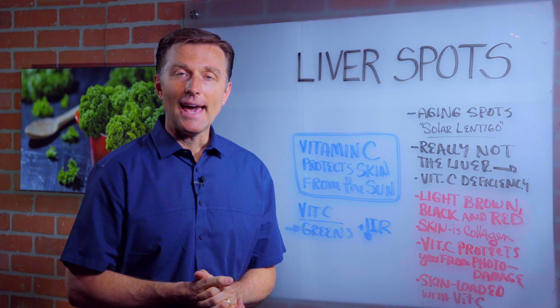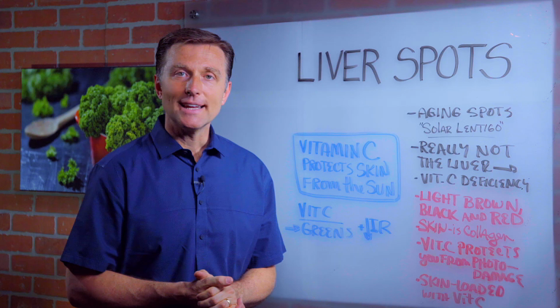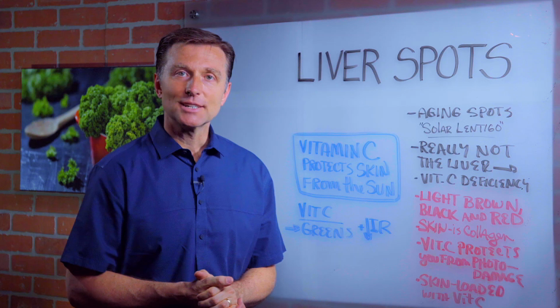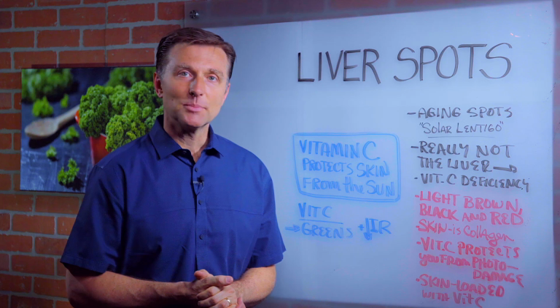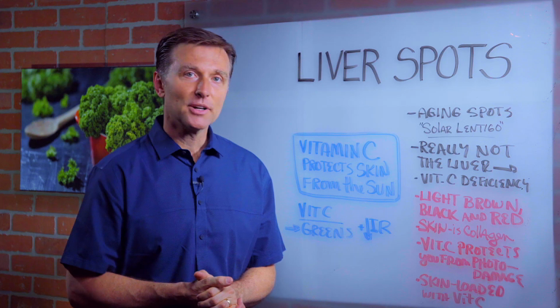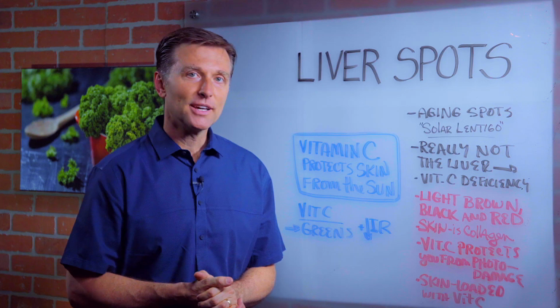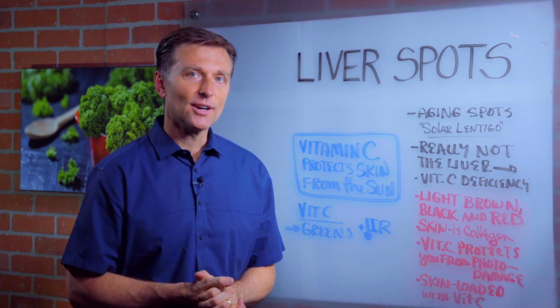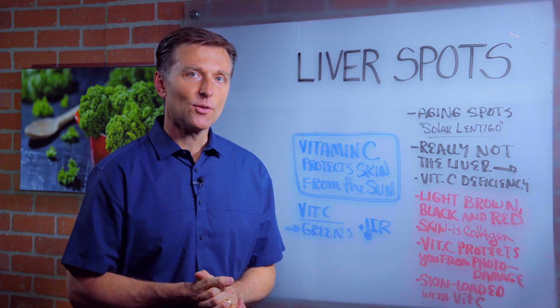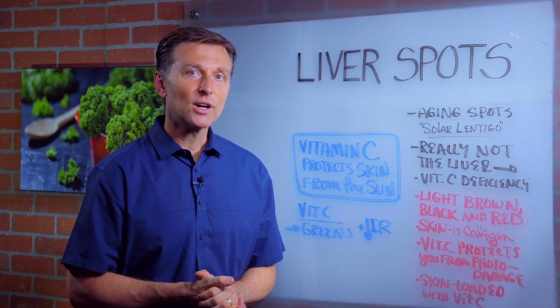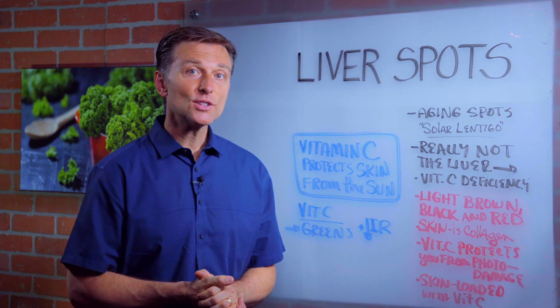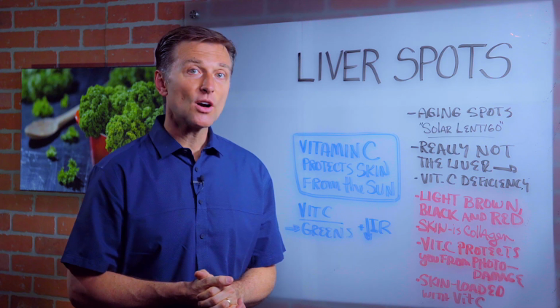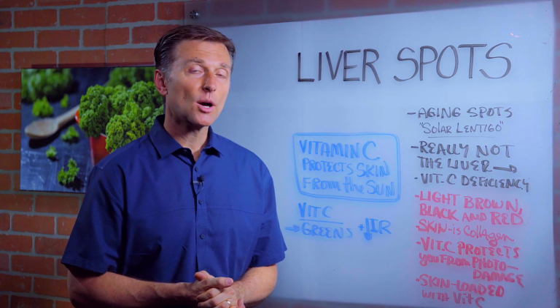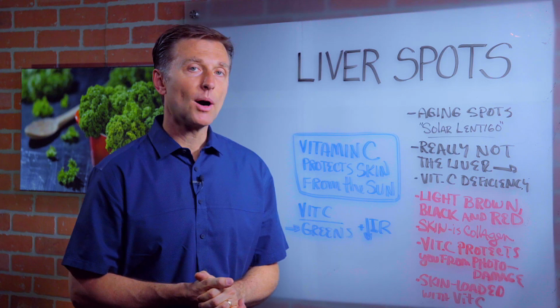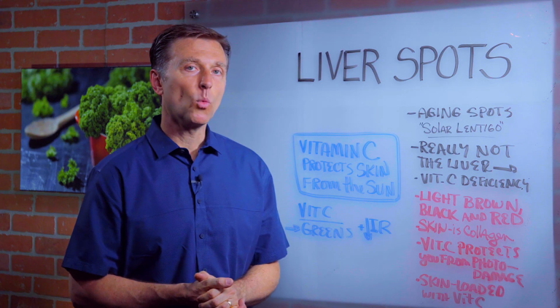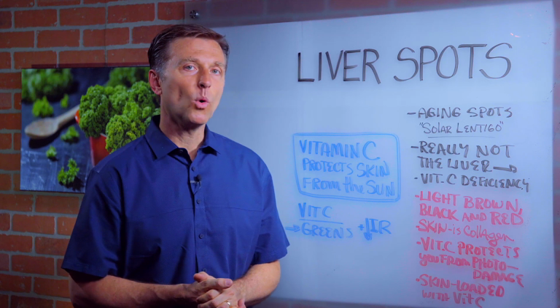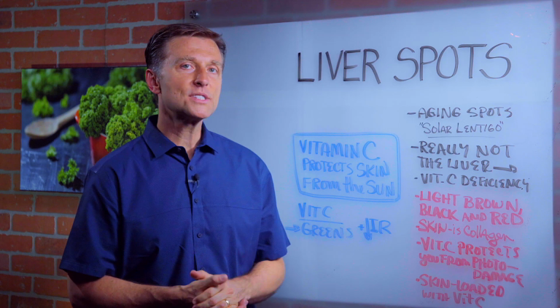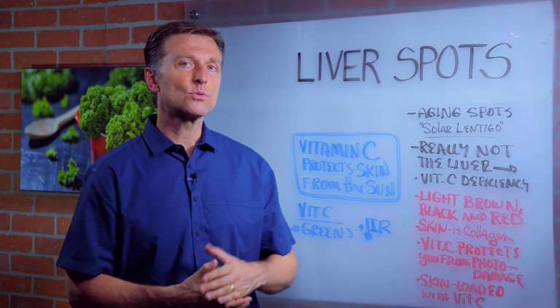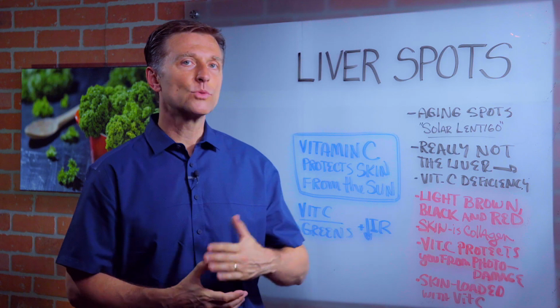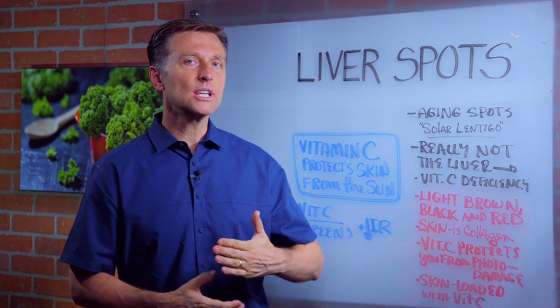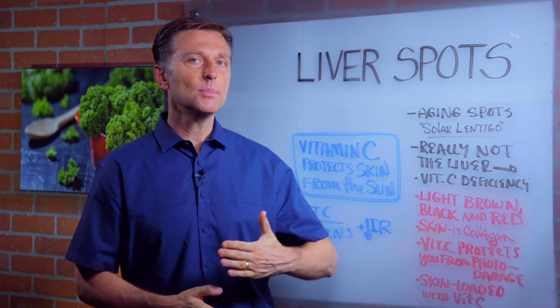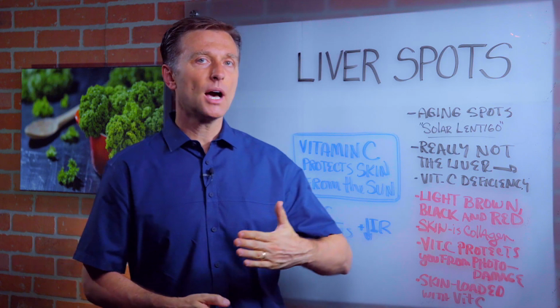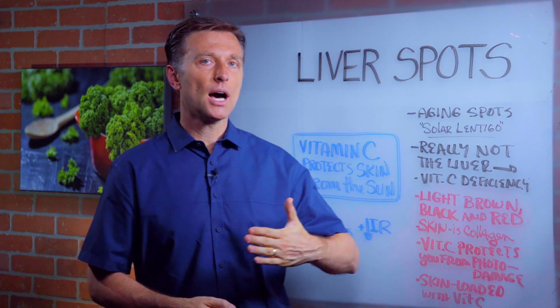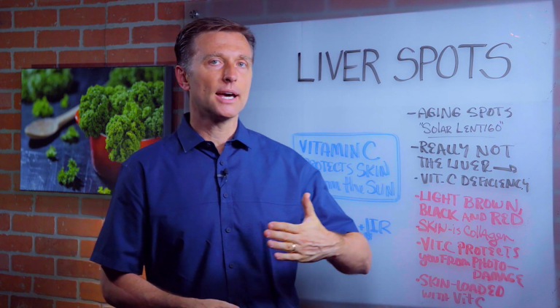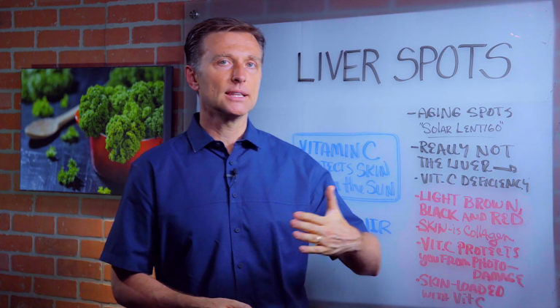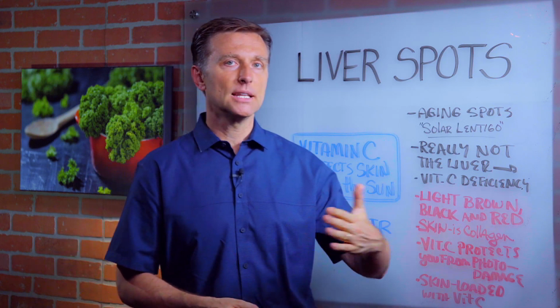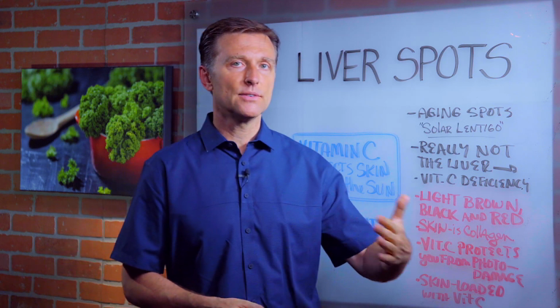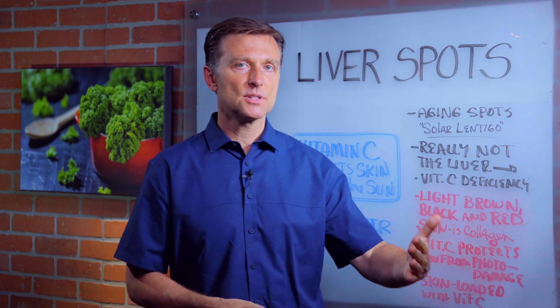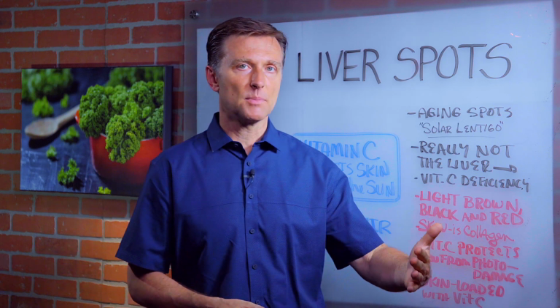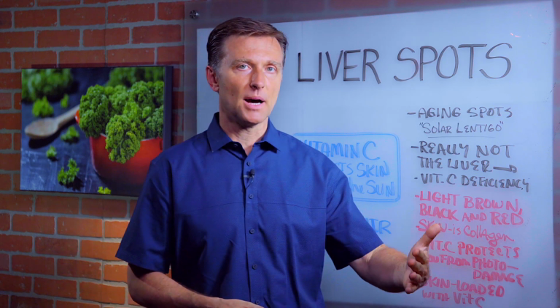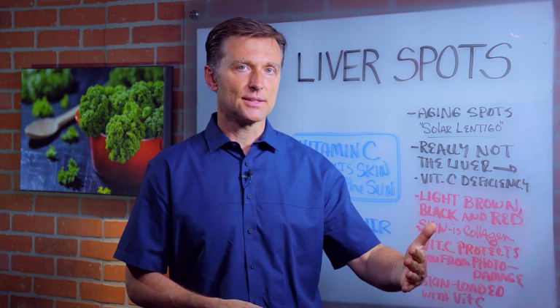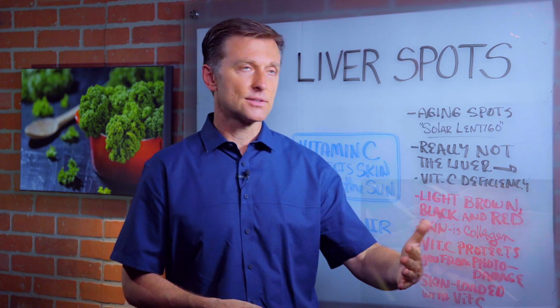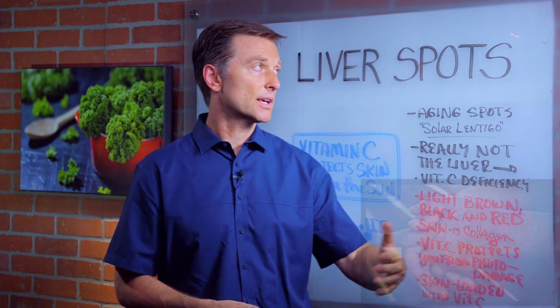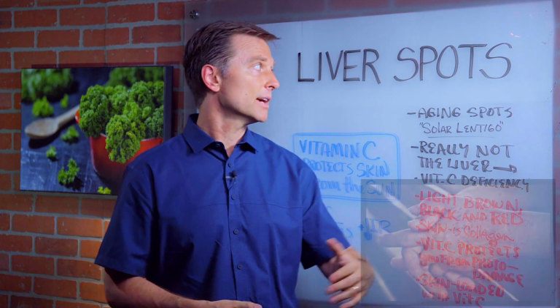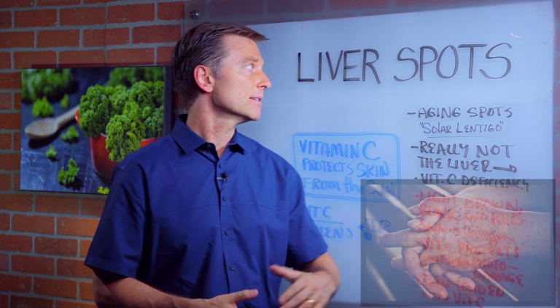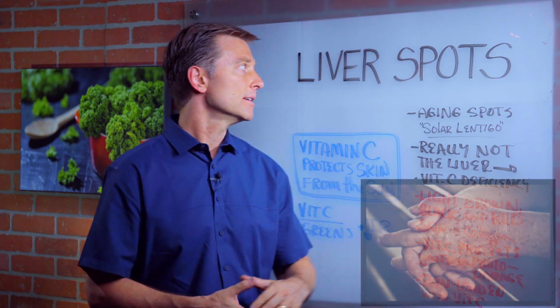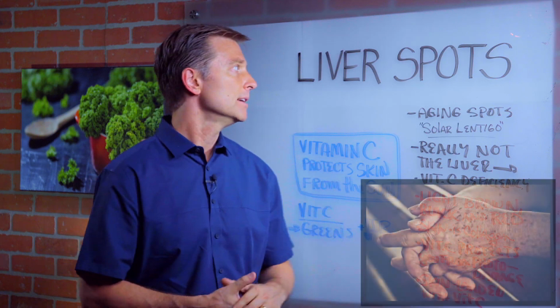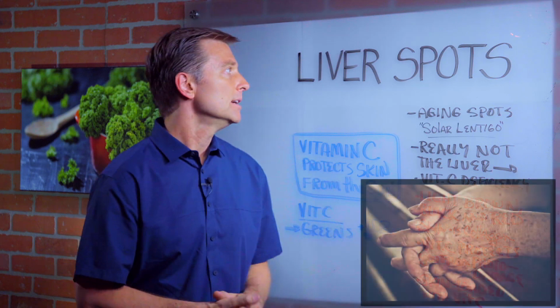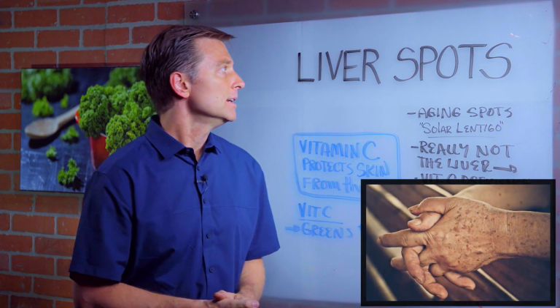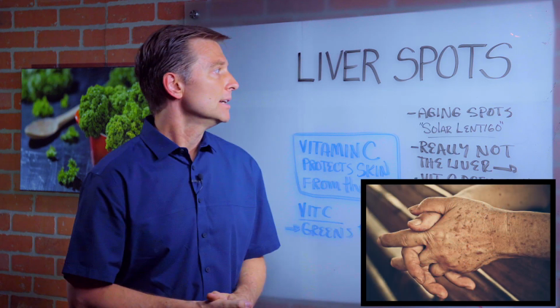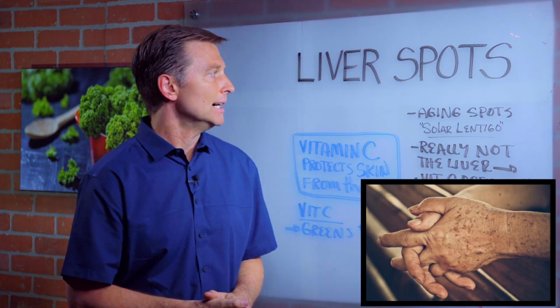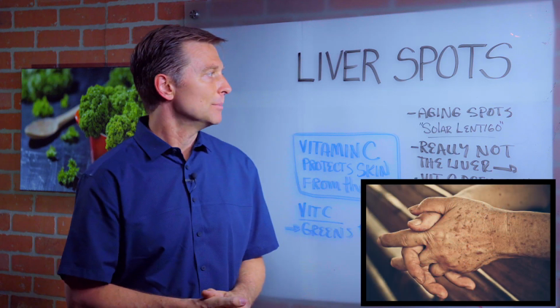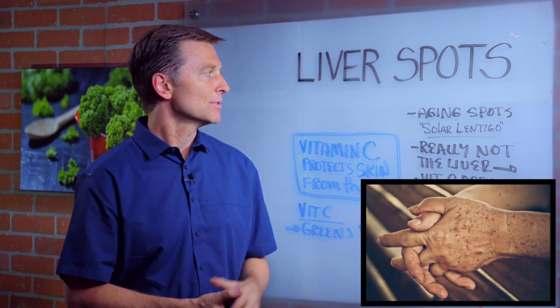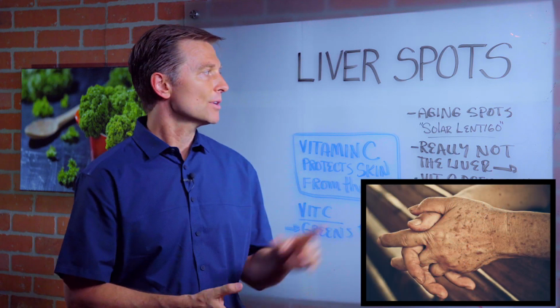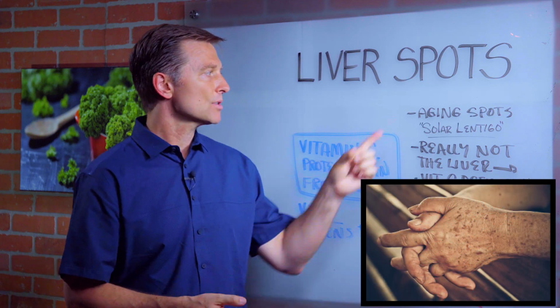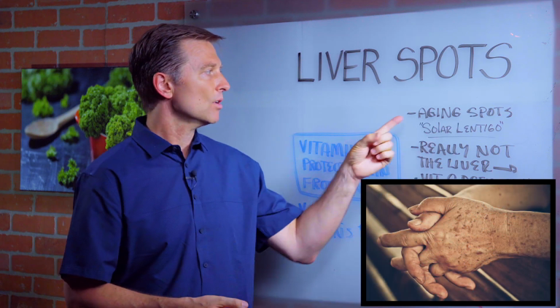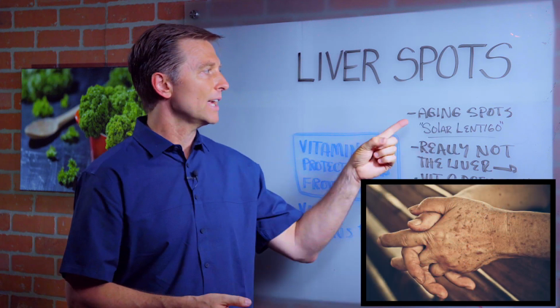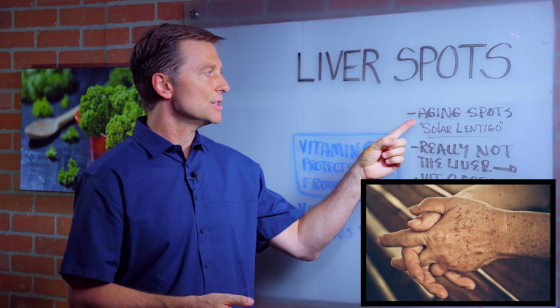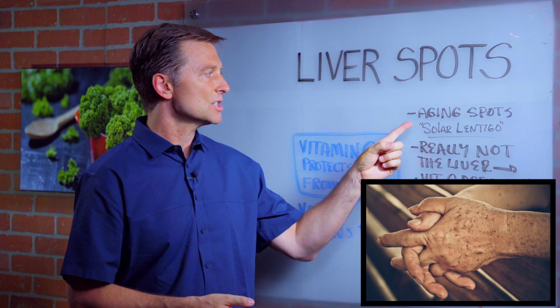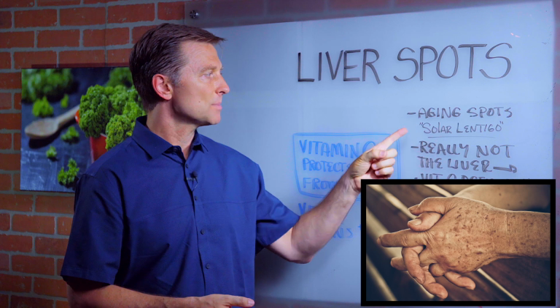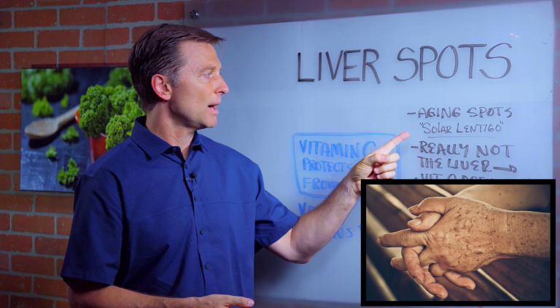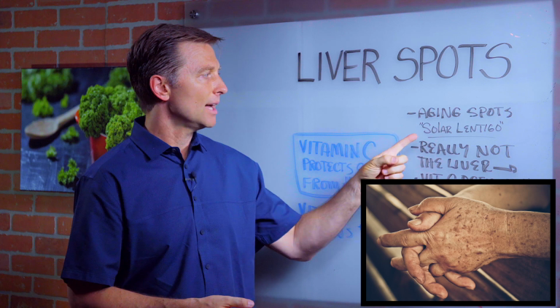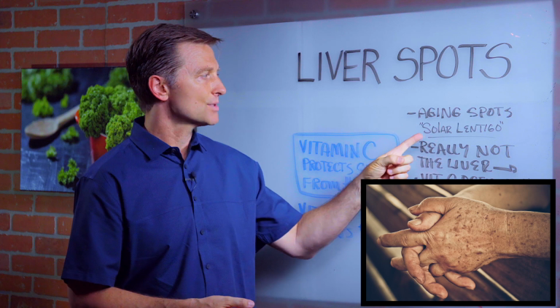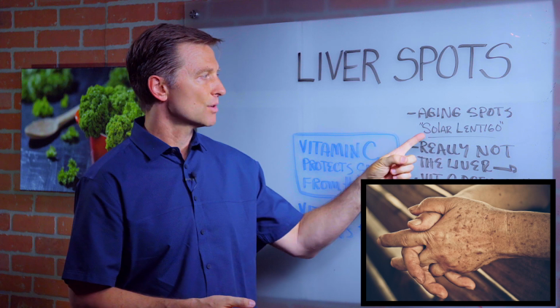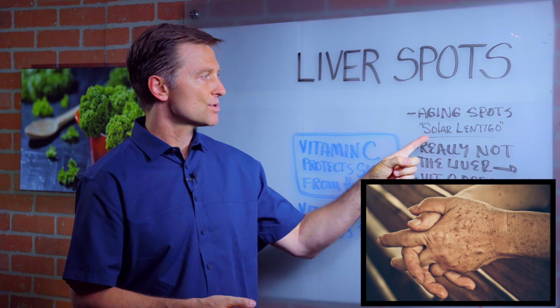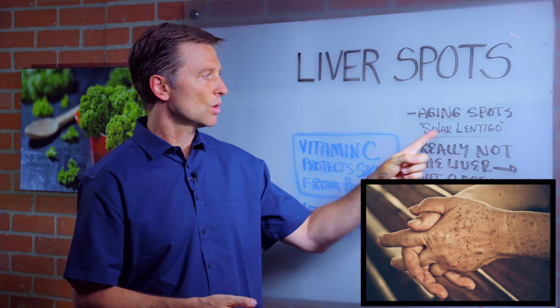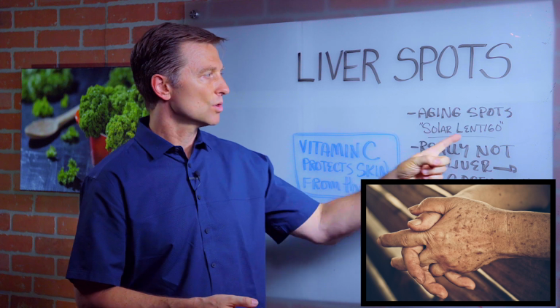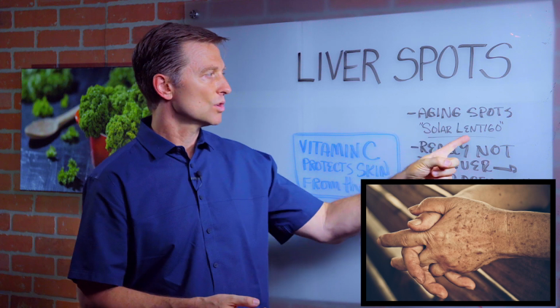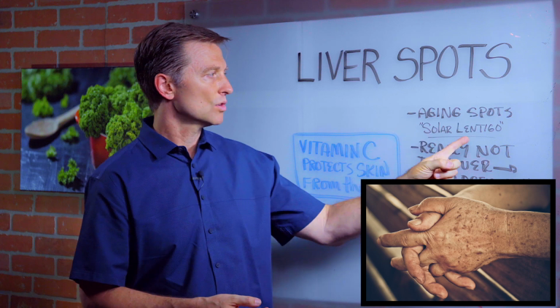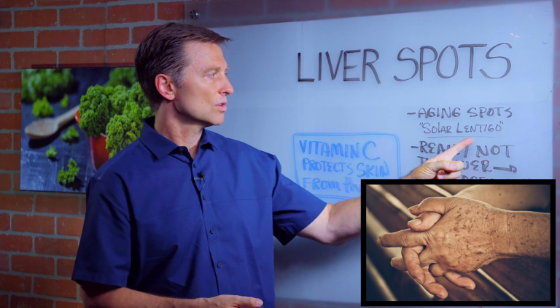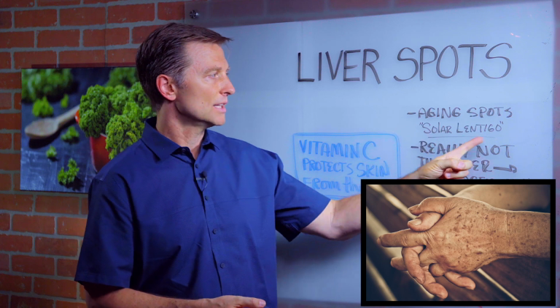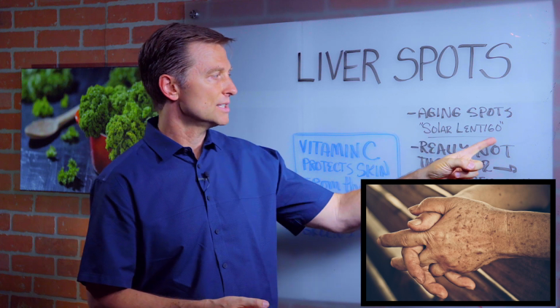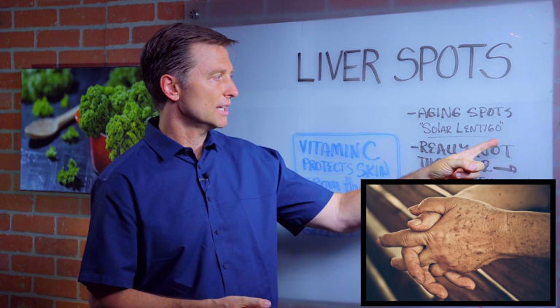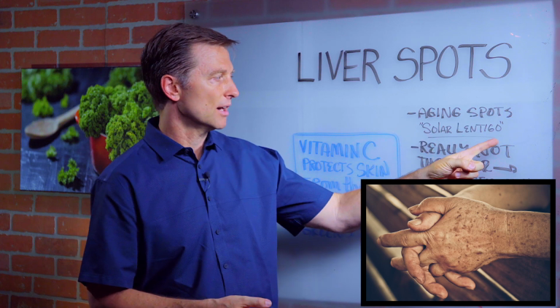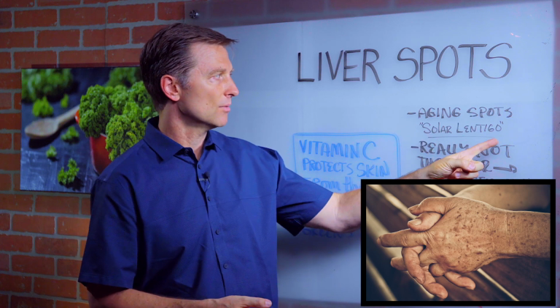Hey, Dr. Berg here. We're going to talk about what's really behind liver spots. They're also called aging spots or solar lentigo.